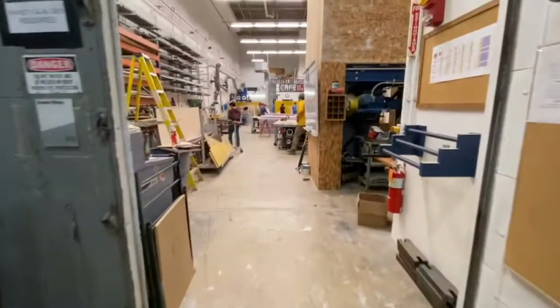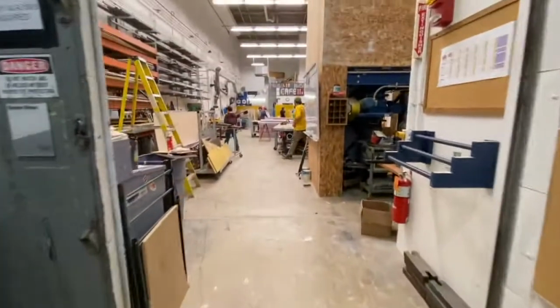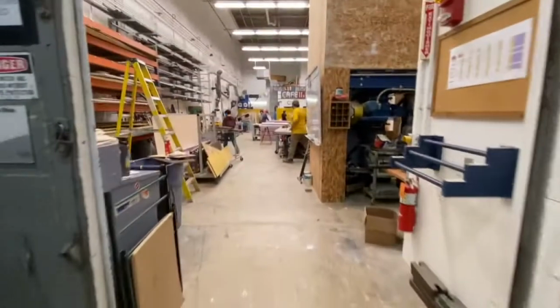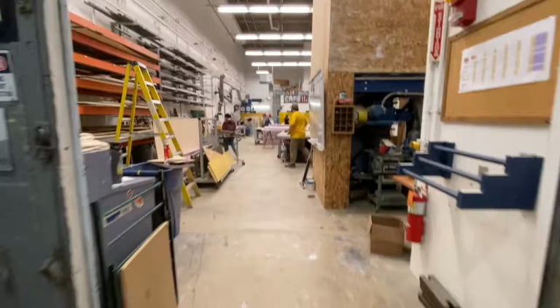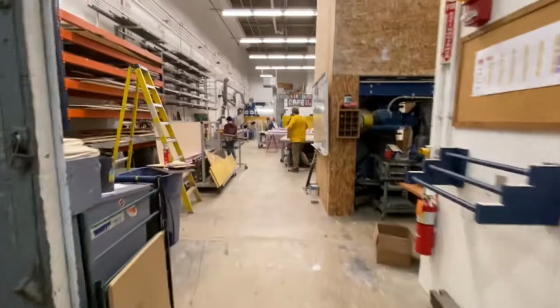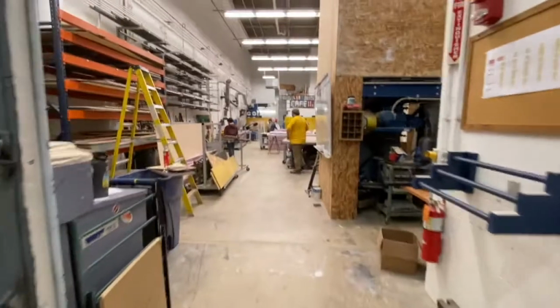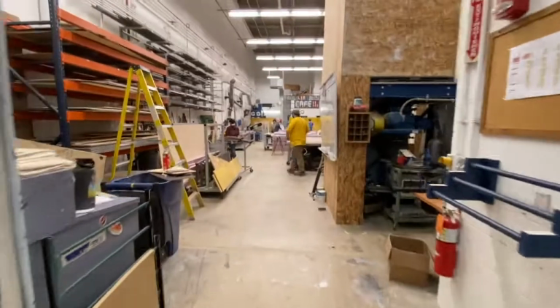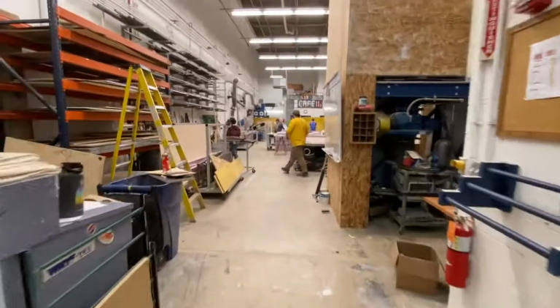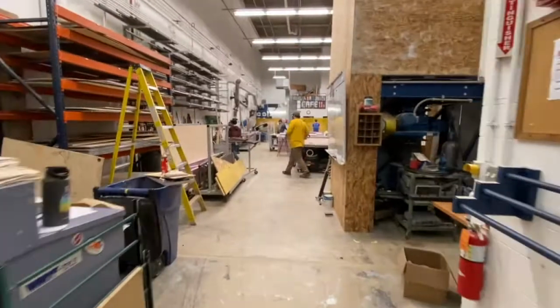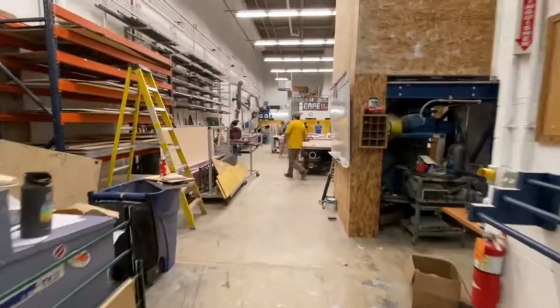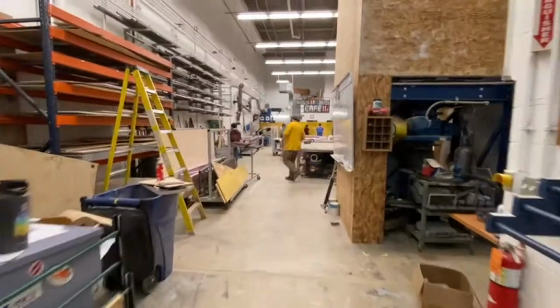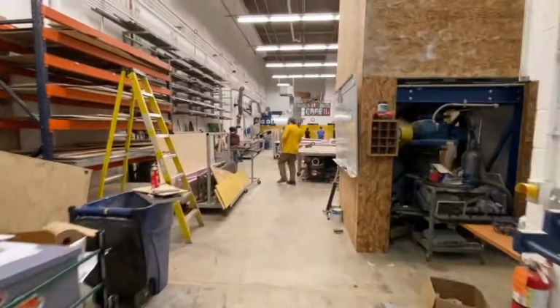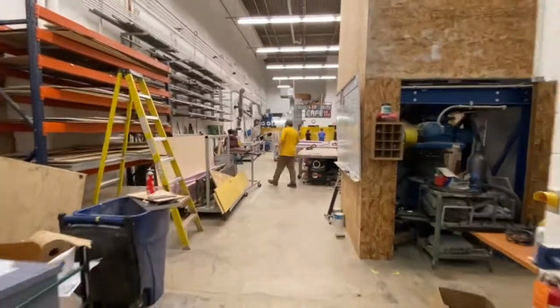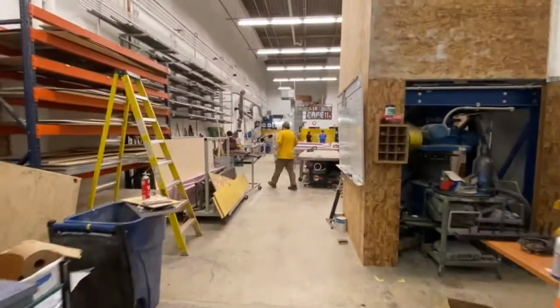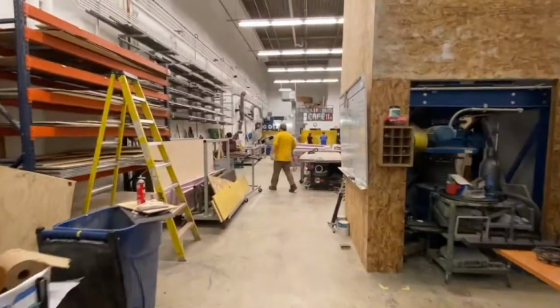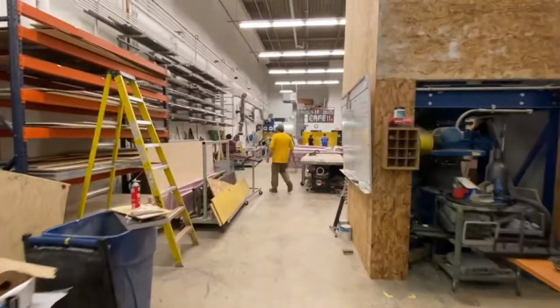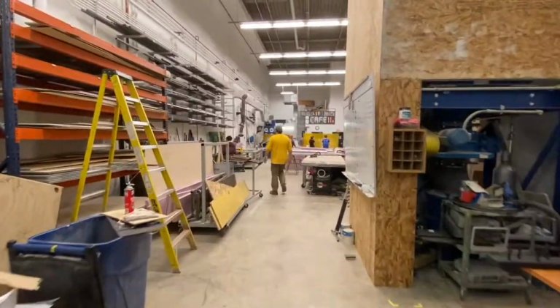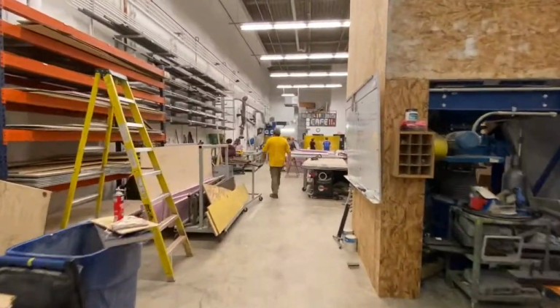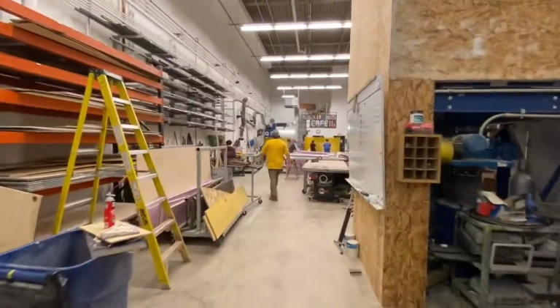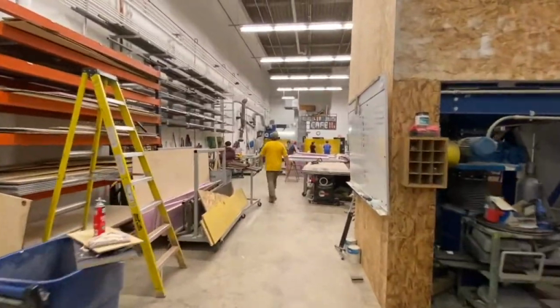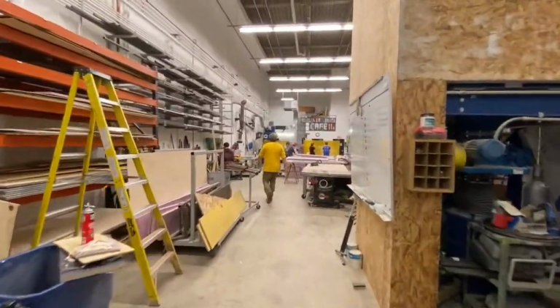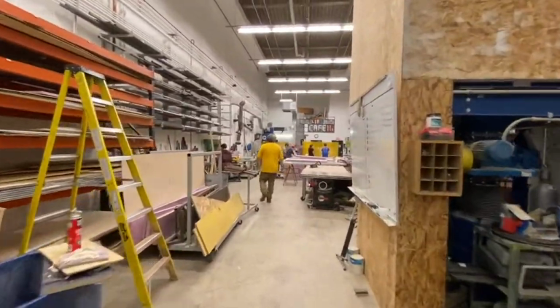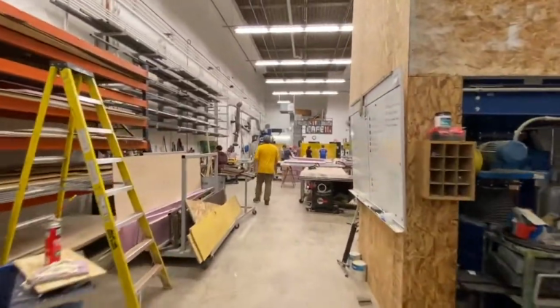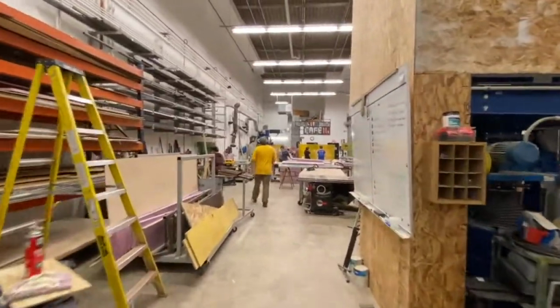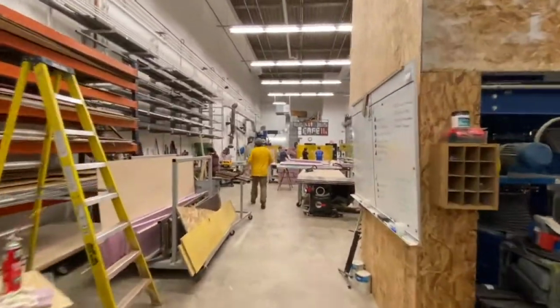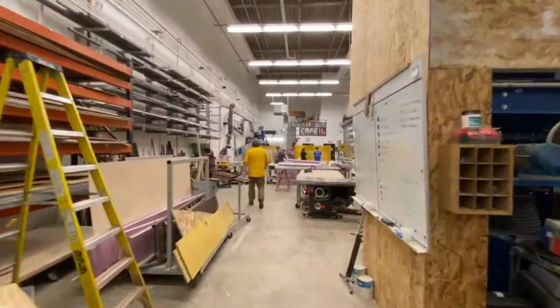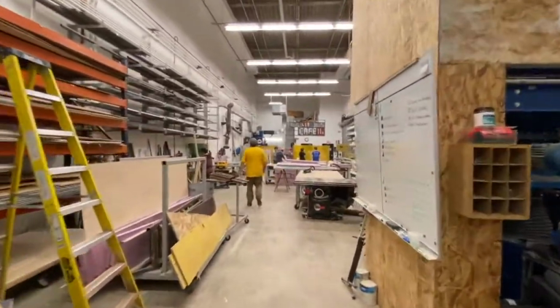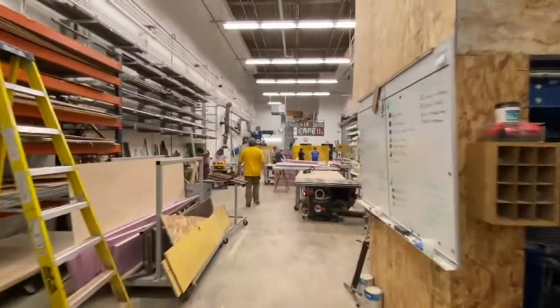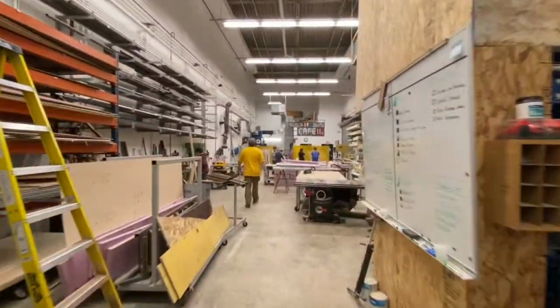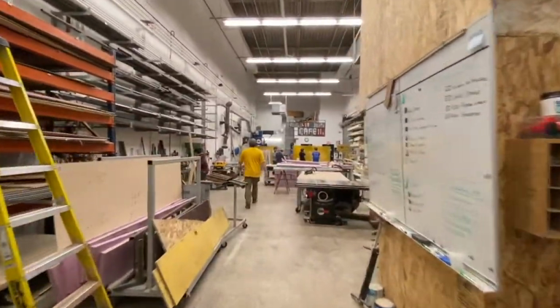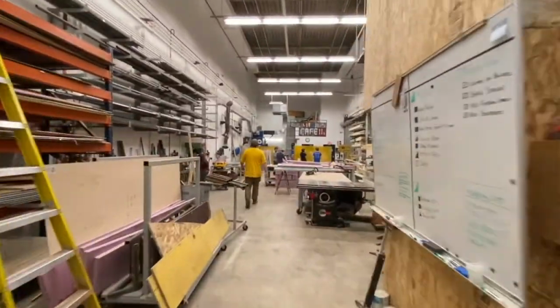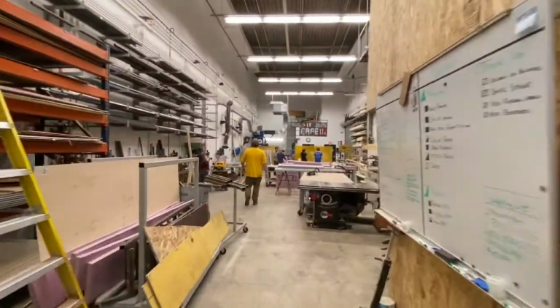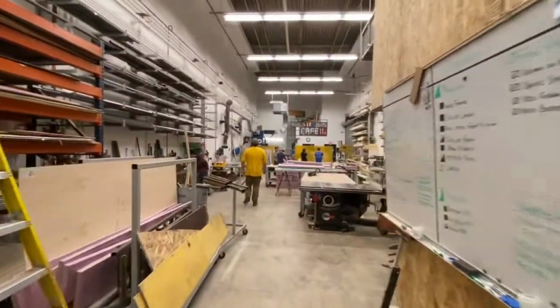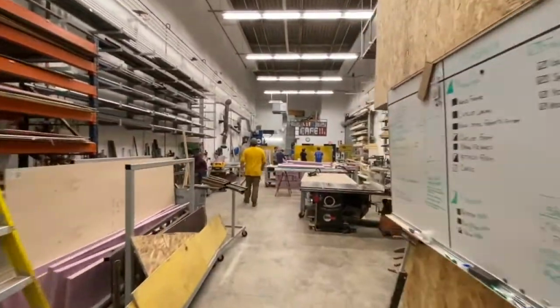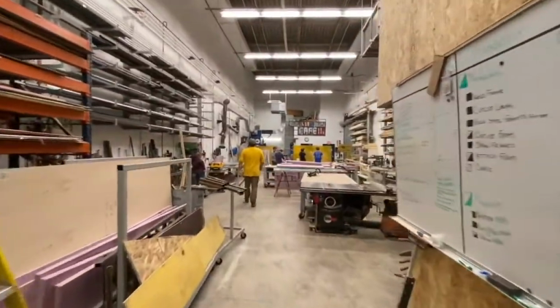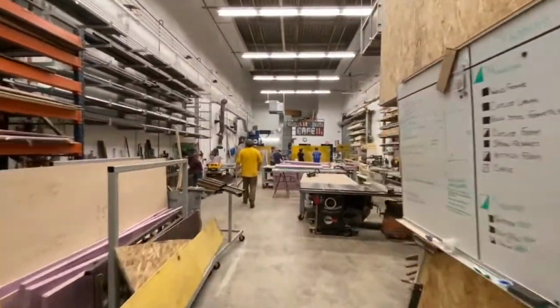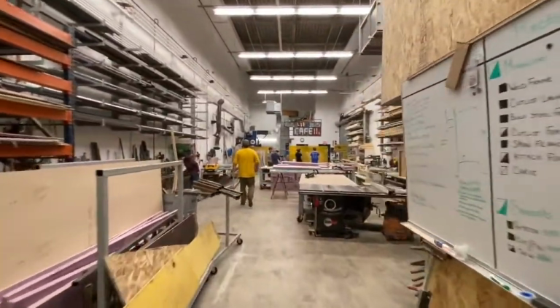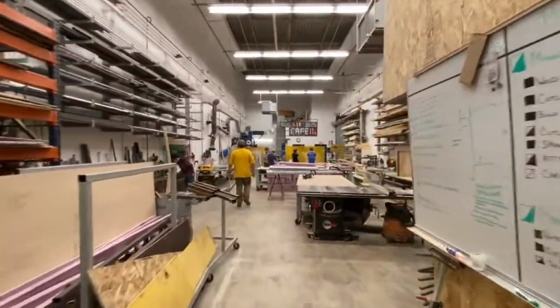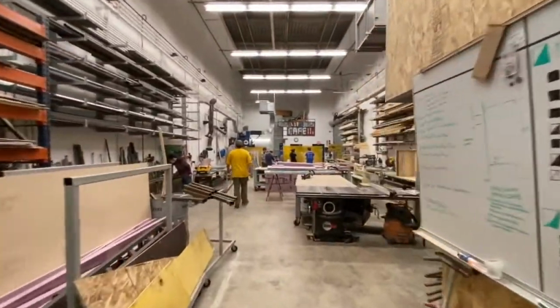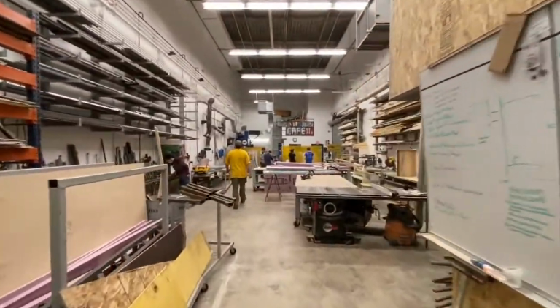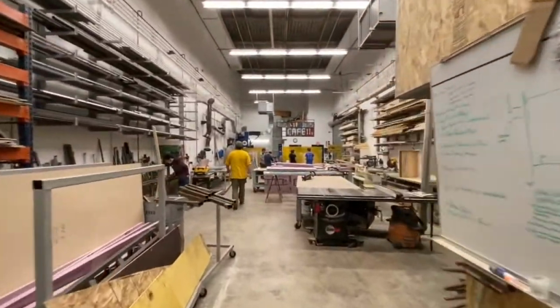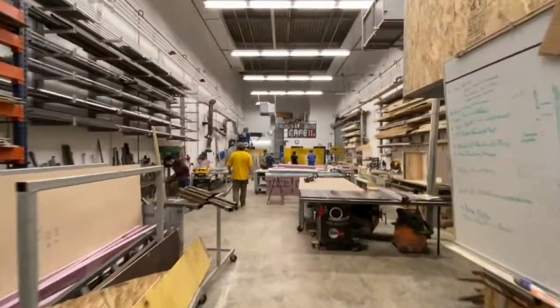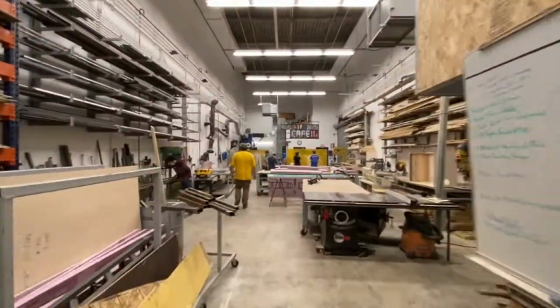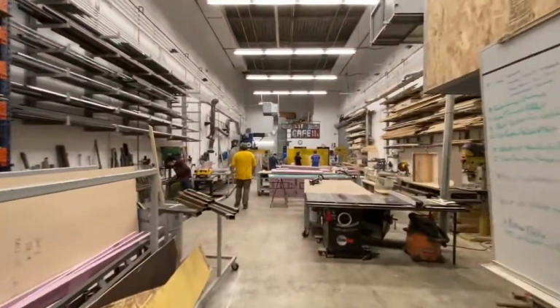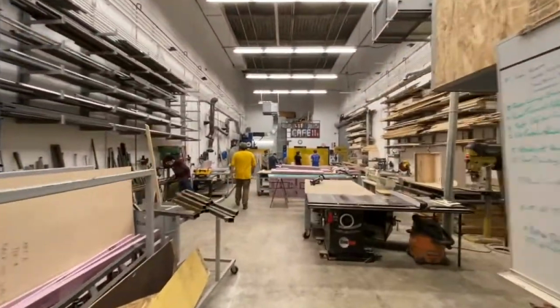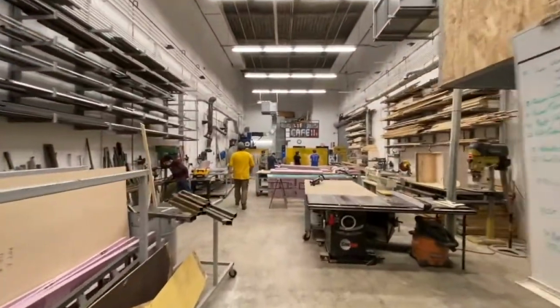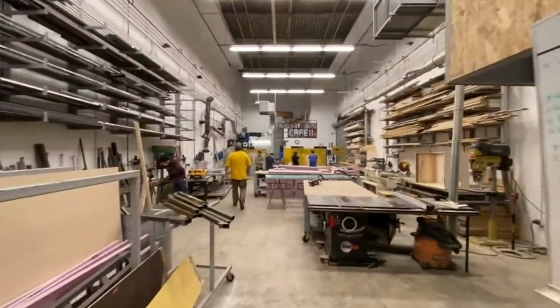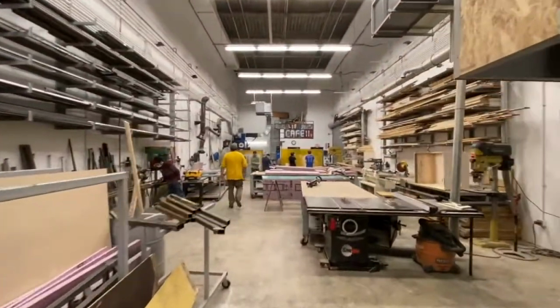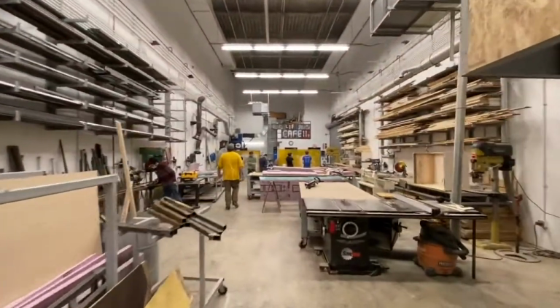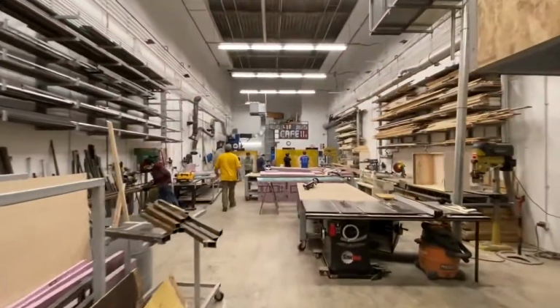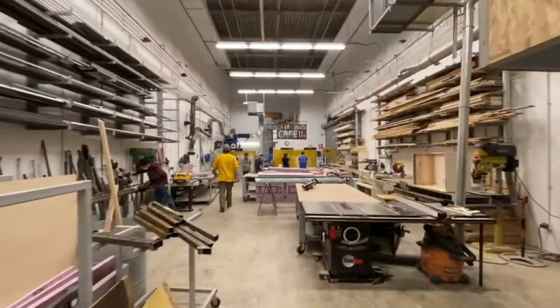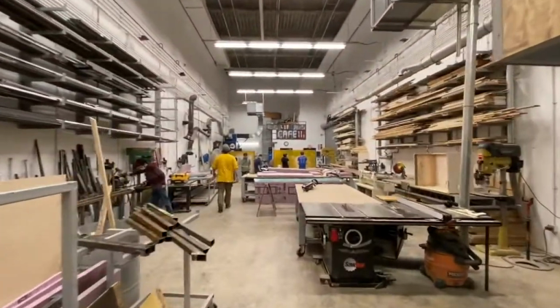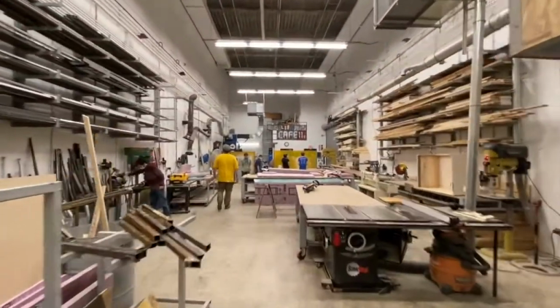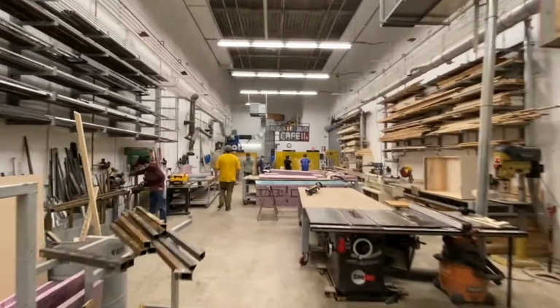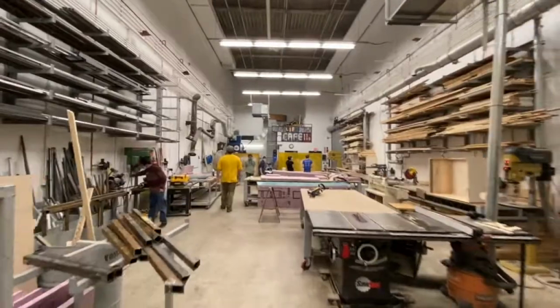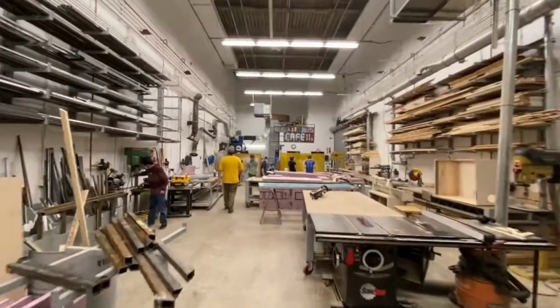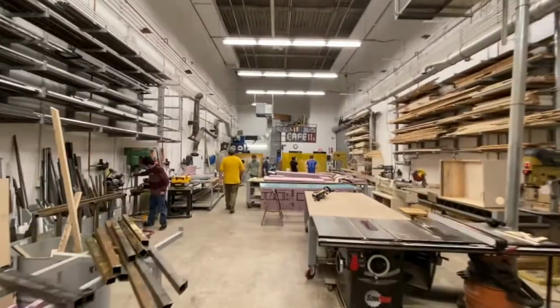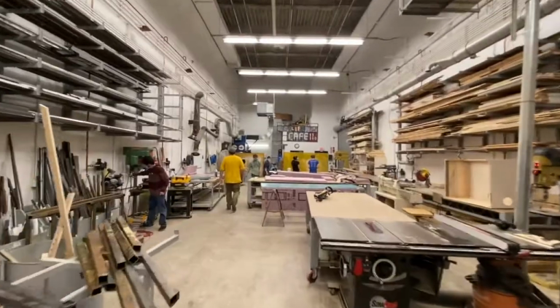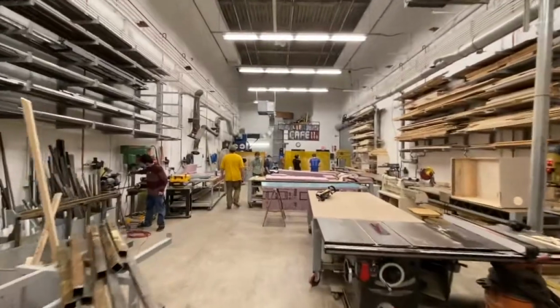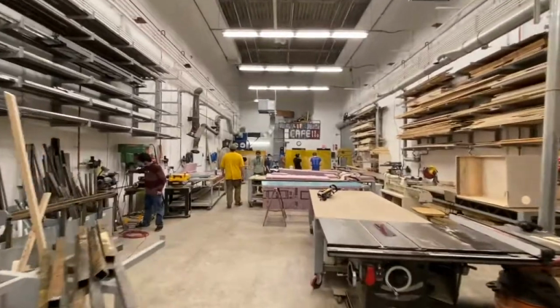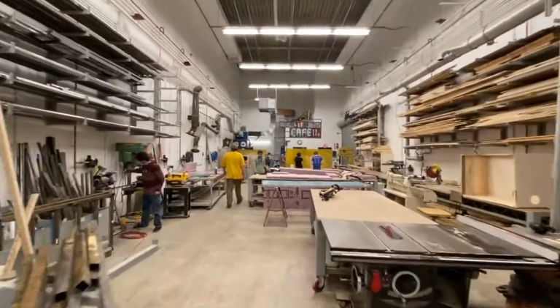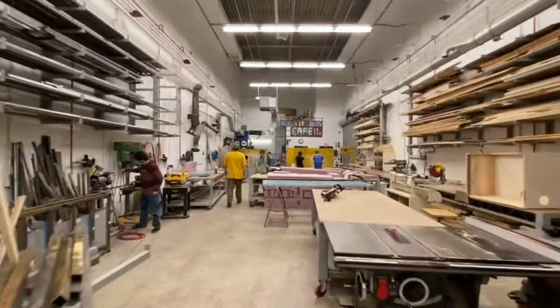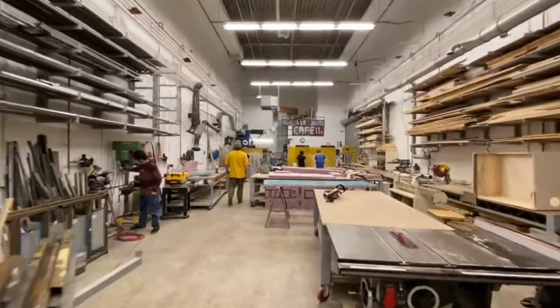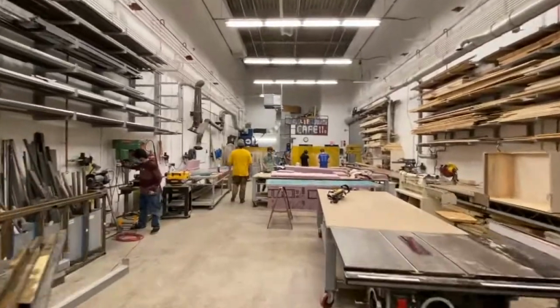This is our scene shop where all of our sets for our productions are designed and built in the department of theater and dance.